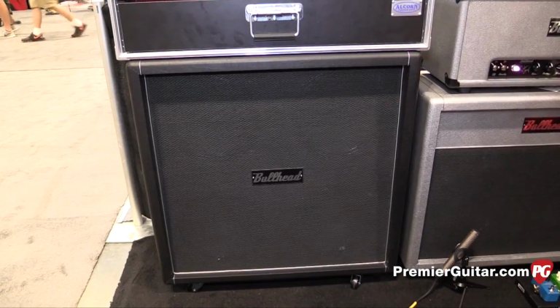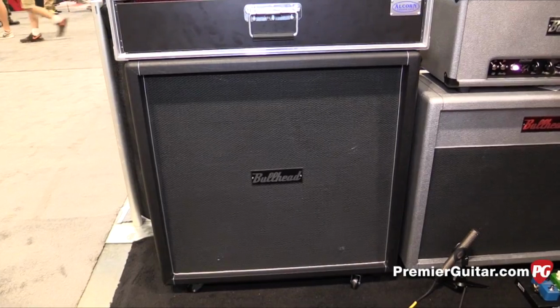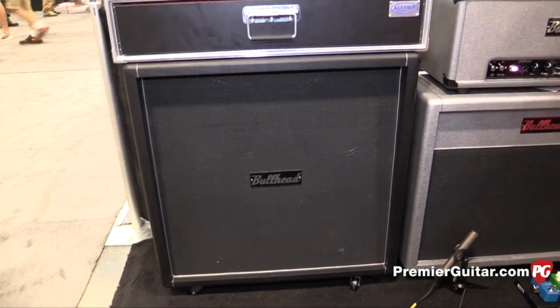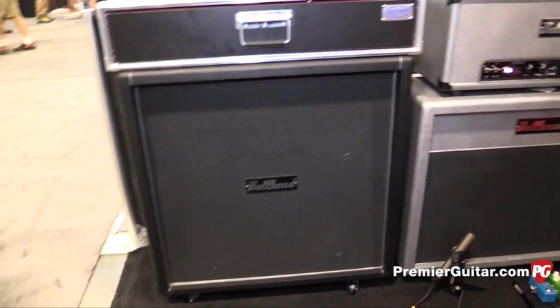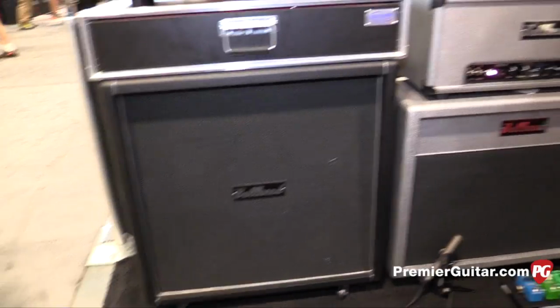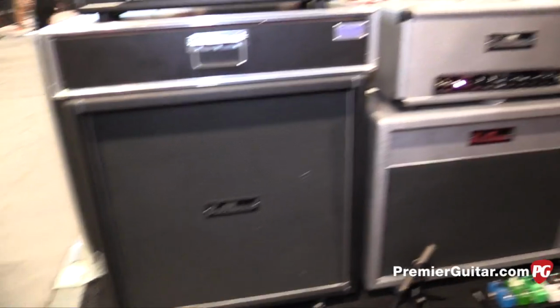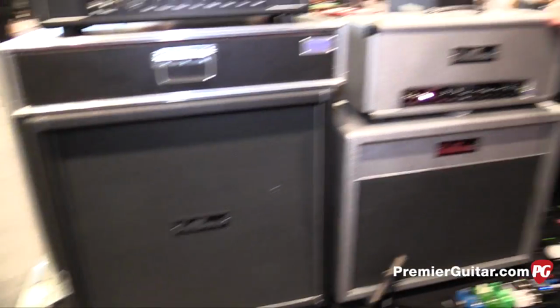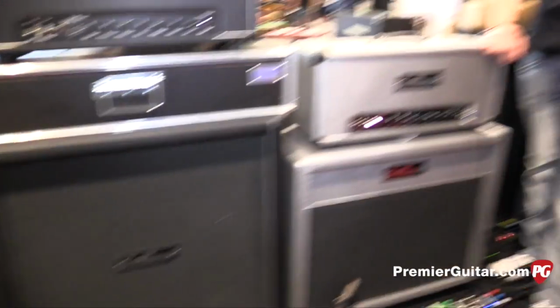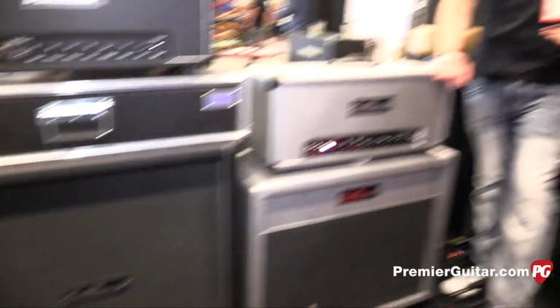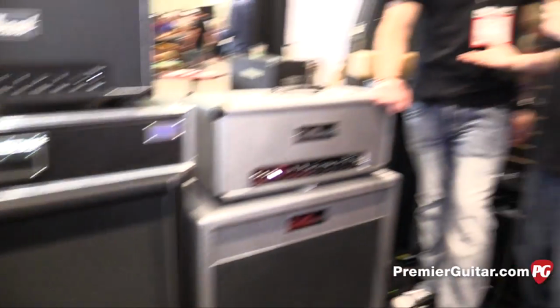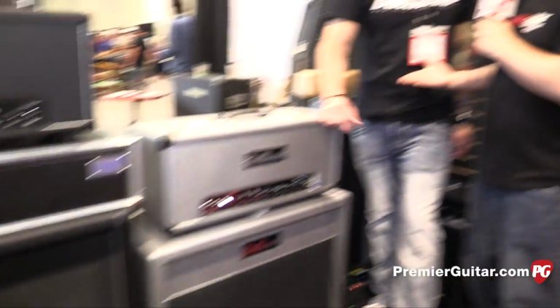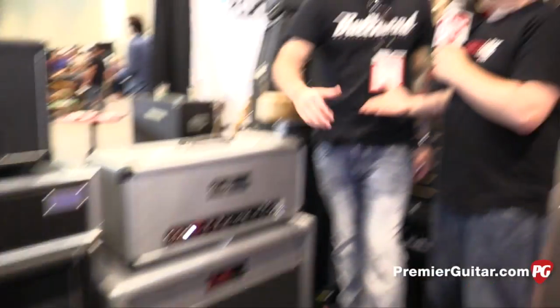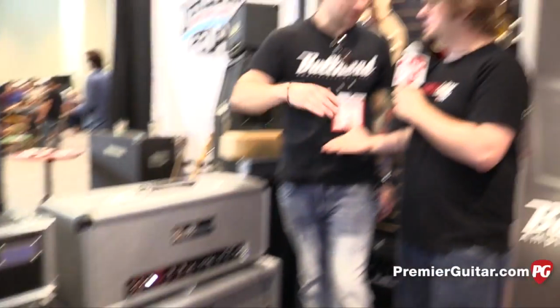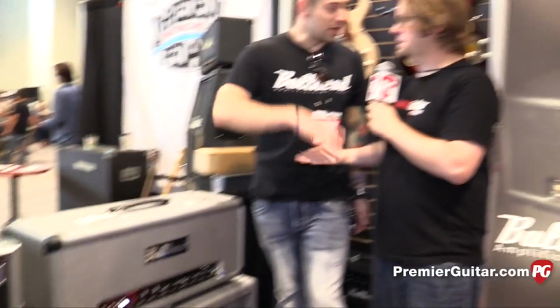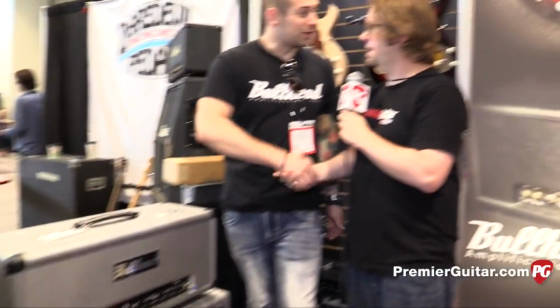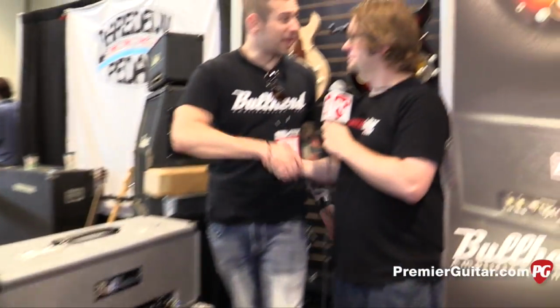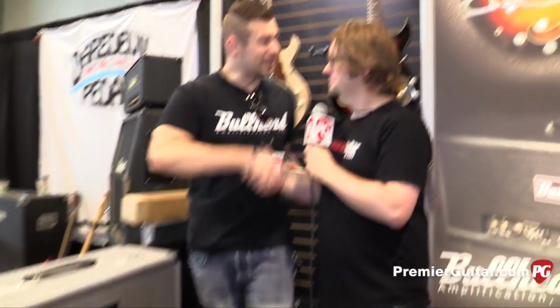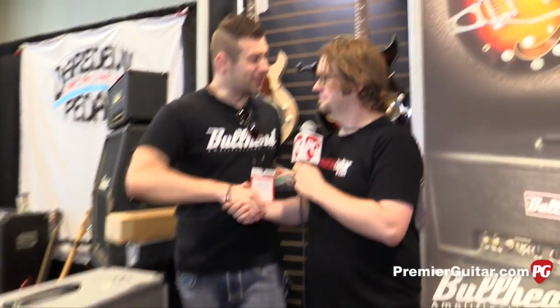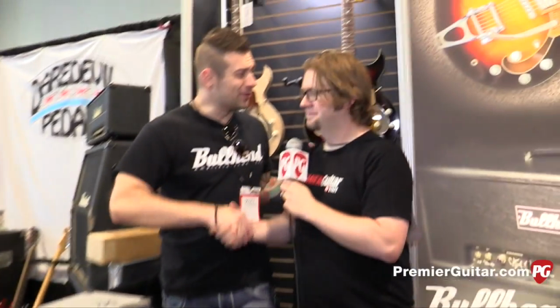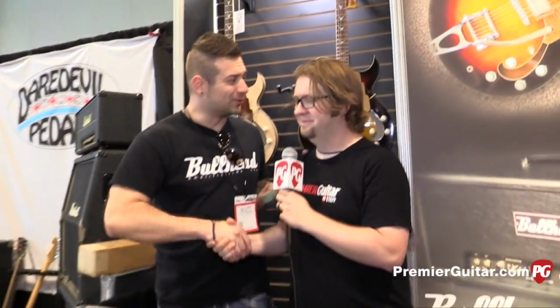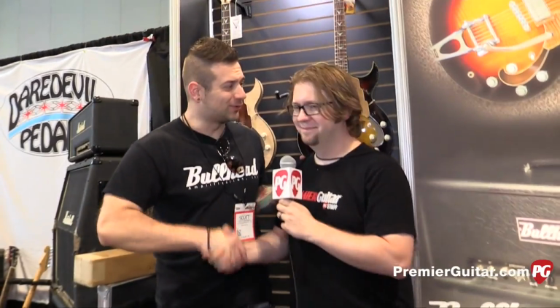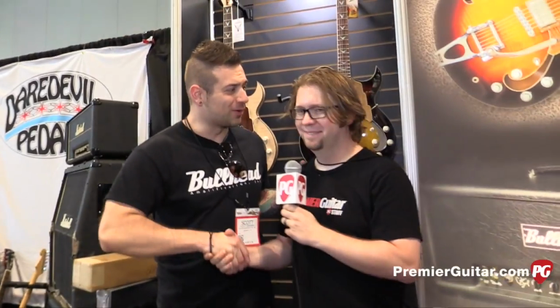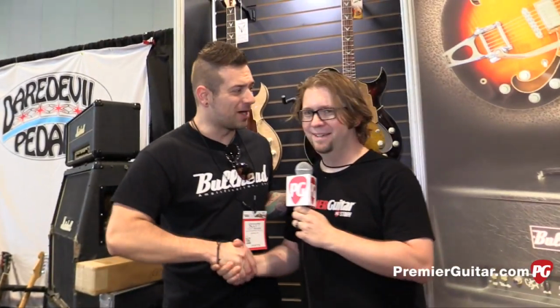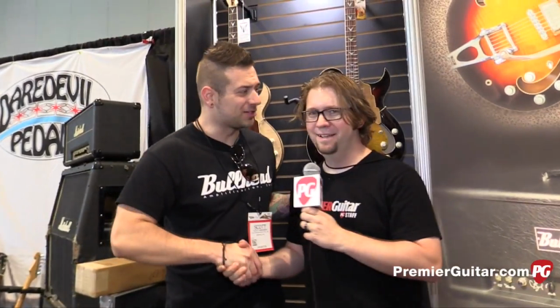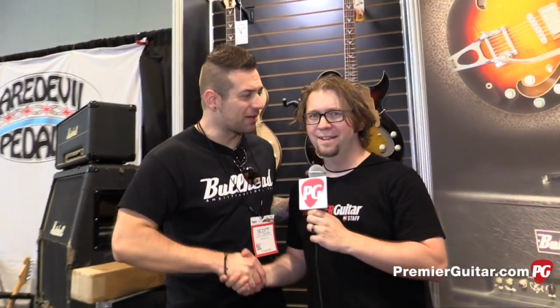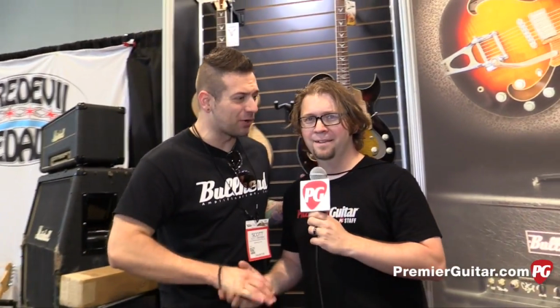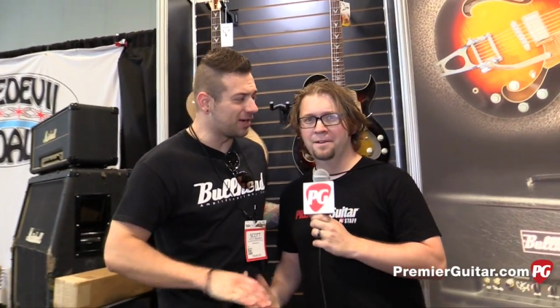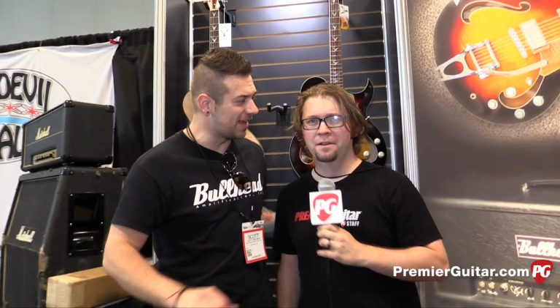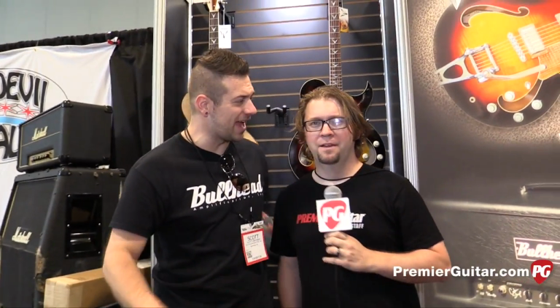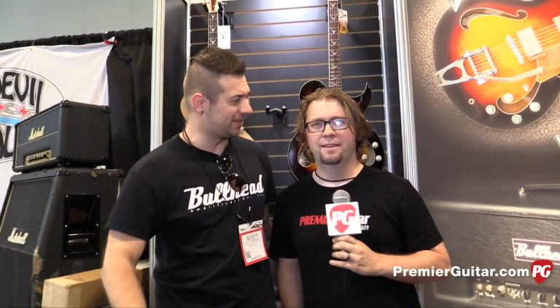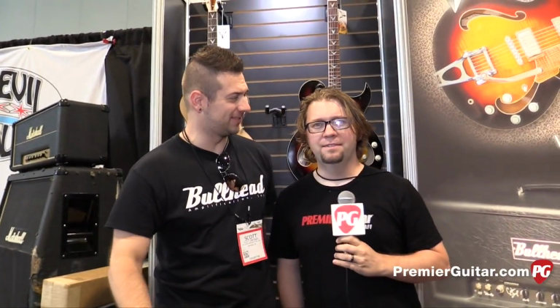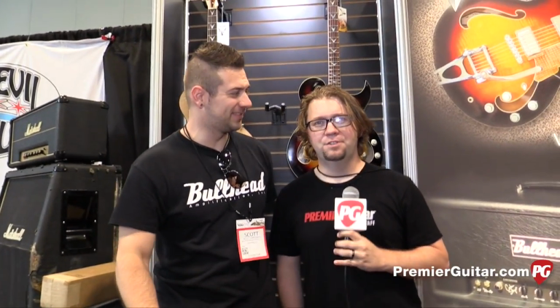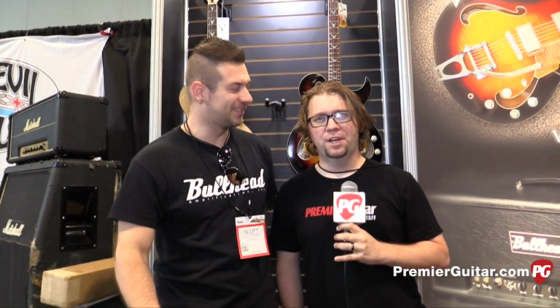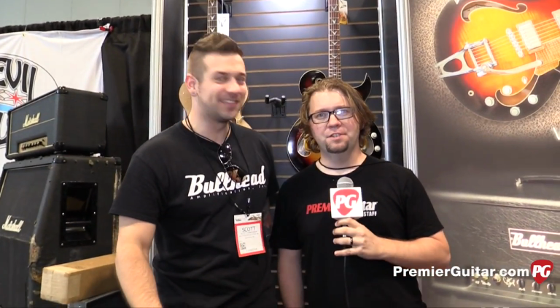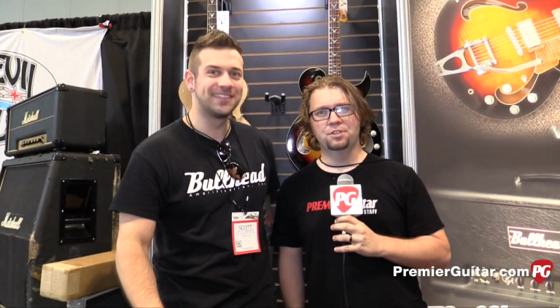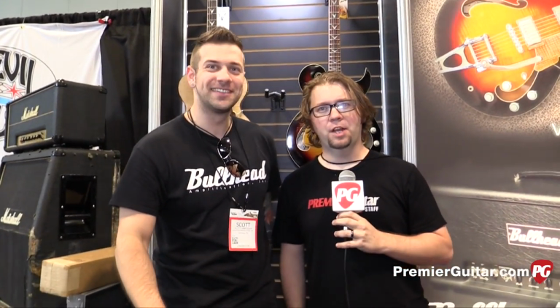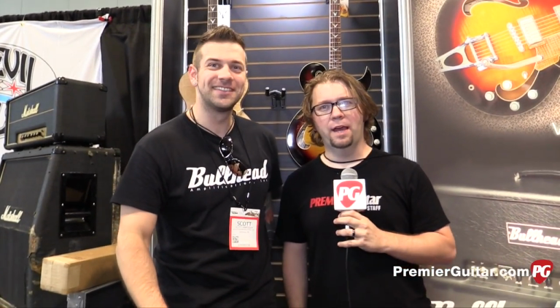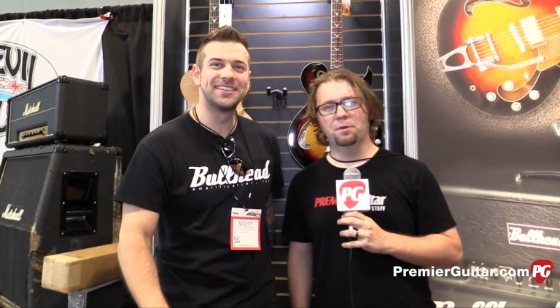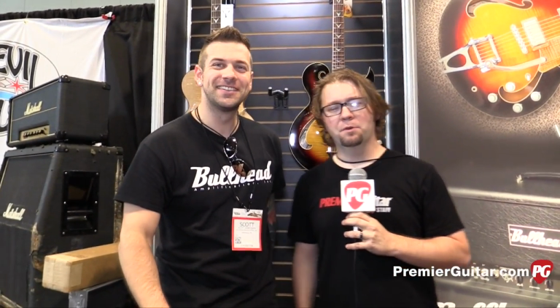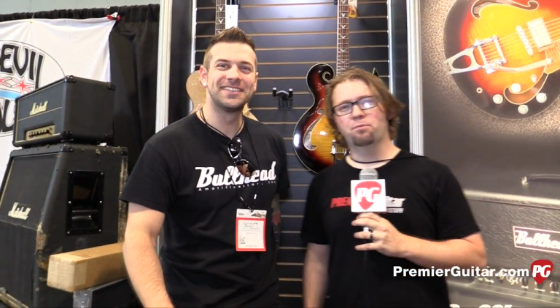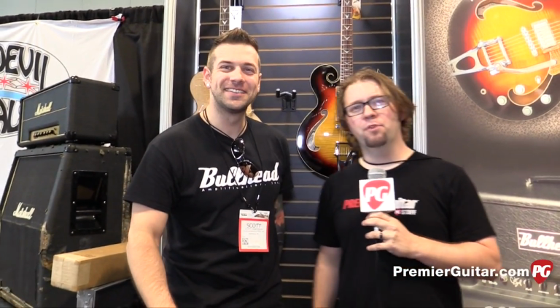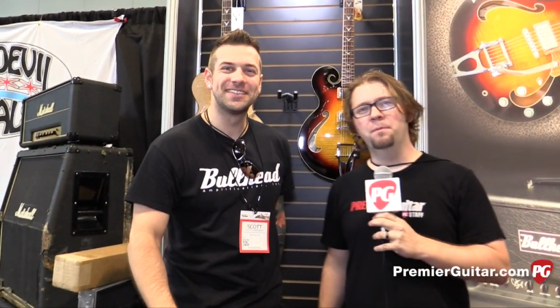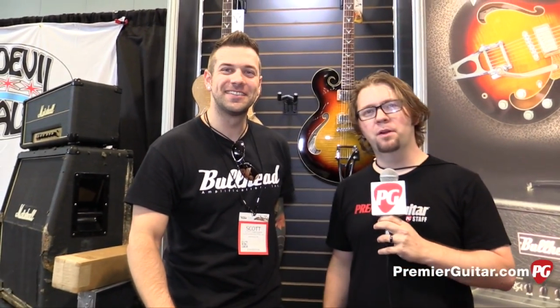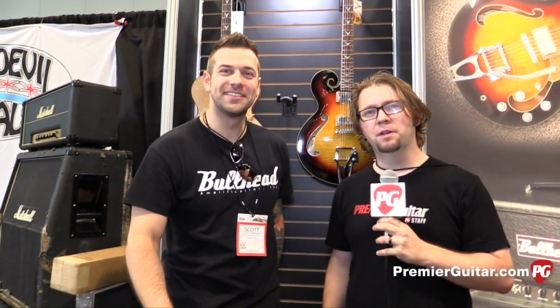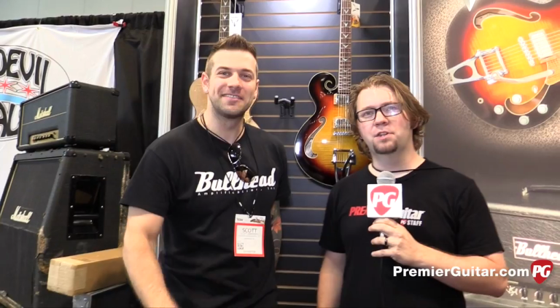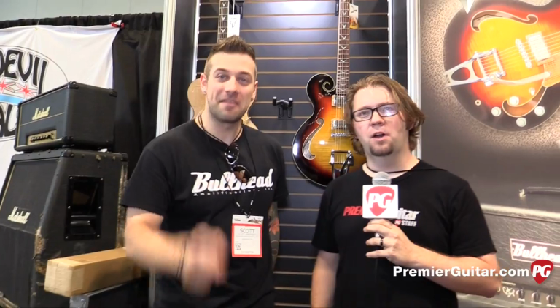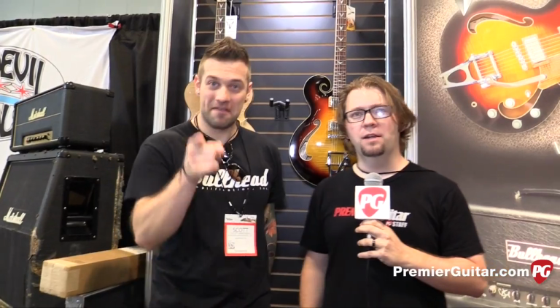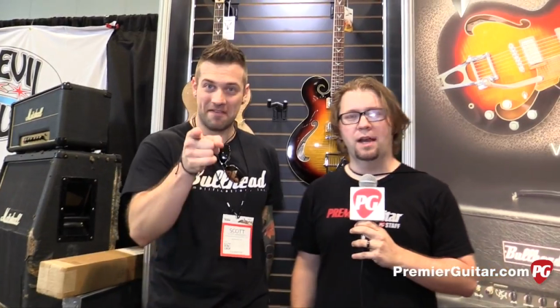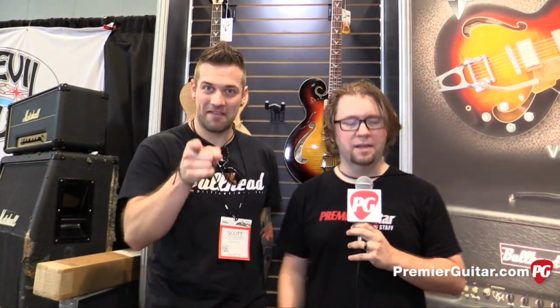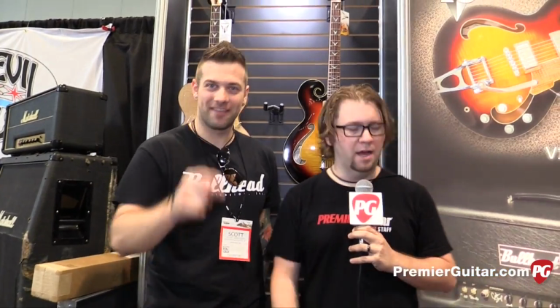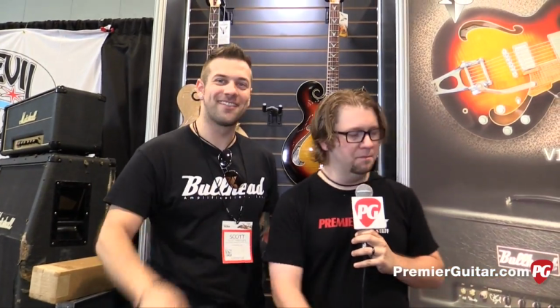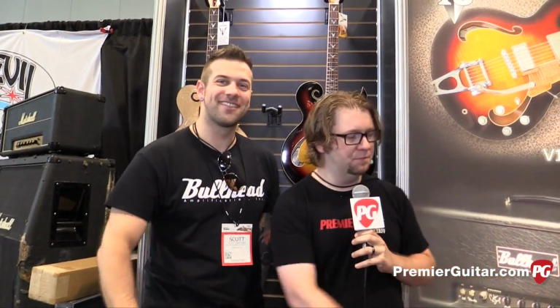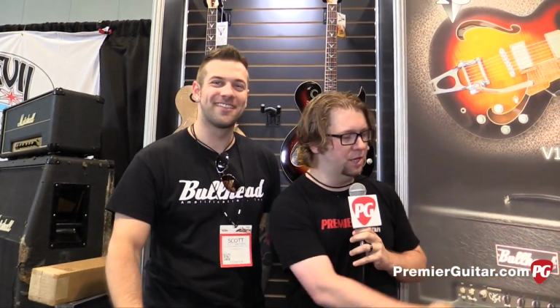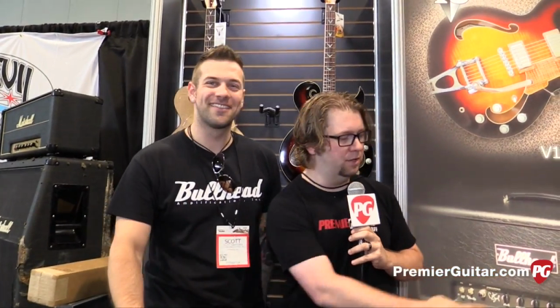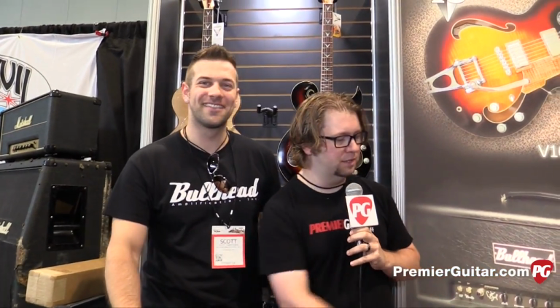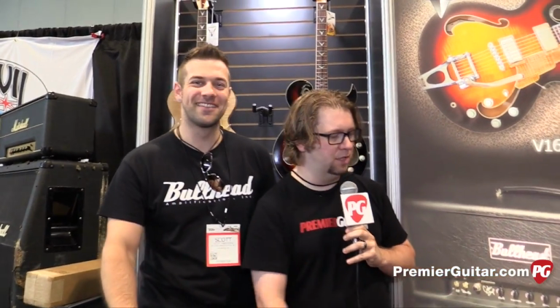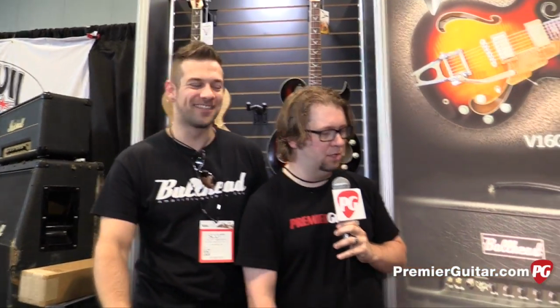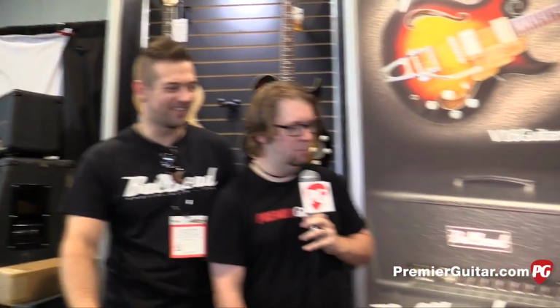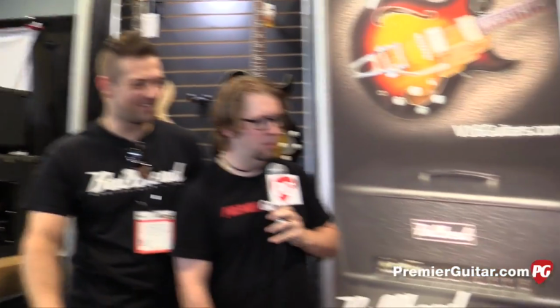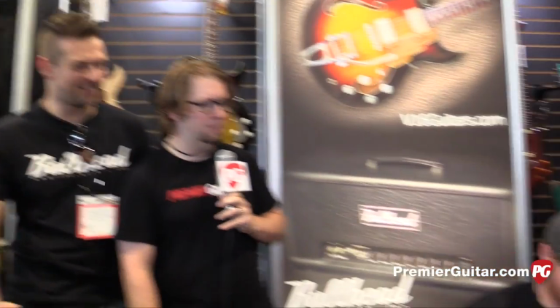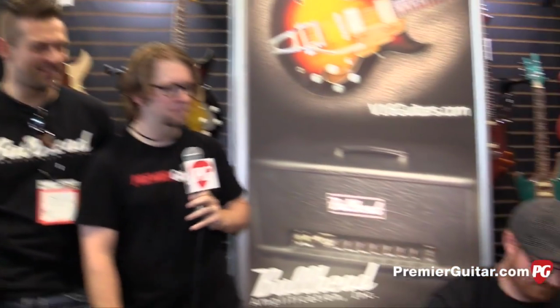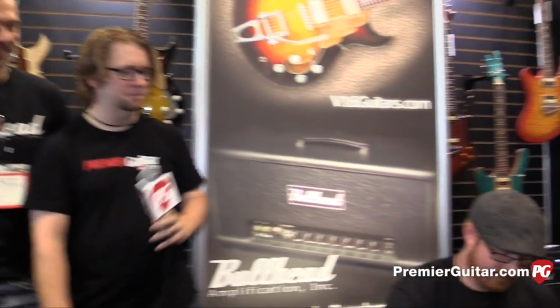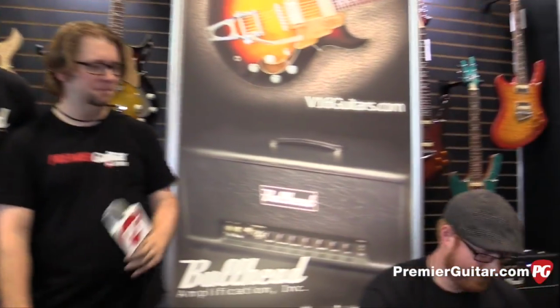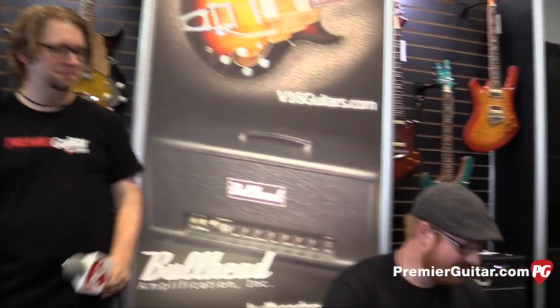Excellent. Alright, well thank you so much Scott. Thank you so much, have a great day. This is Jason Shadrick with PremierGuitar.com. Jared, let's hear a little more.